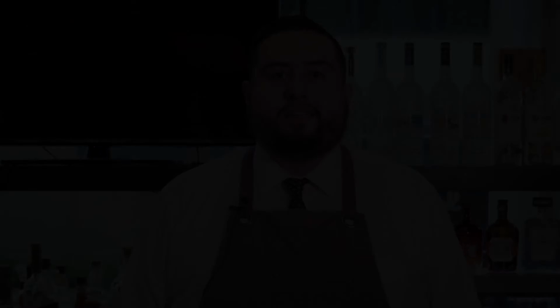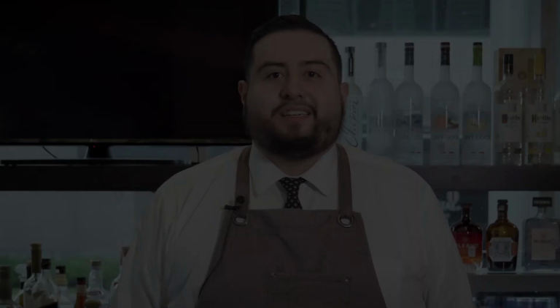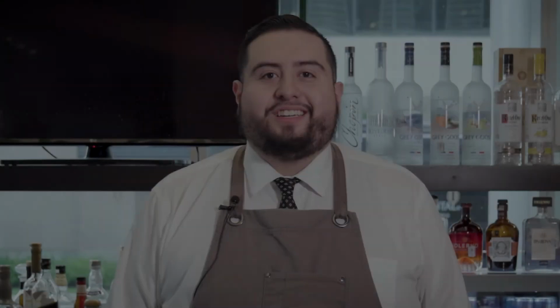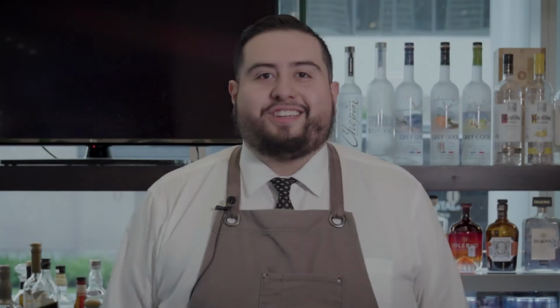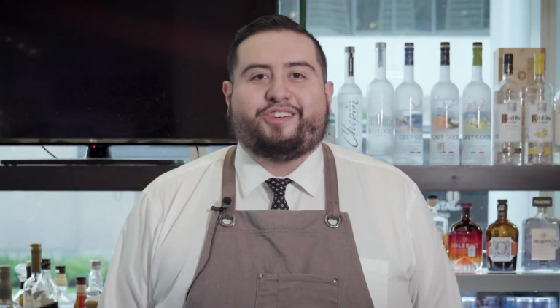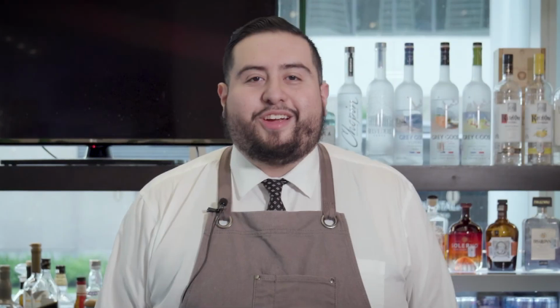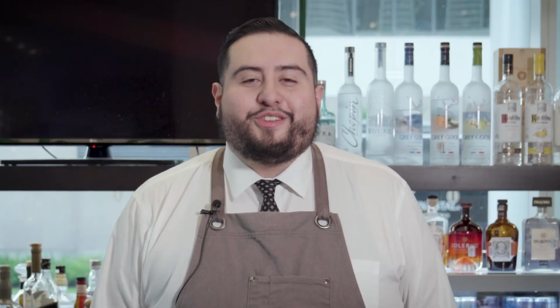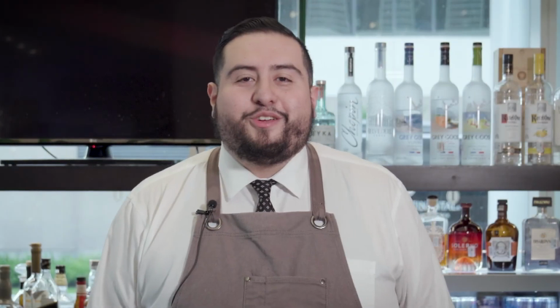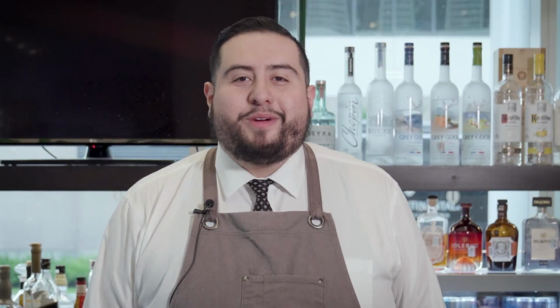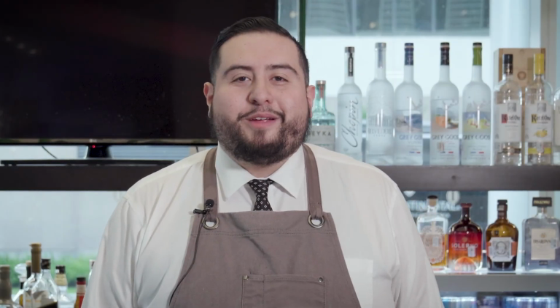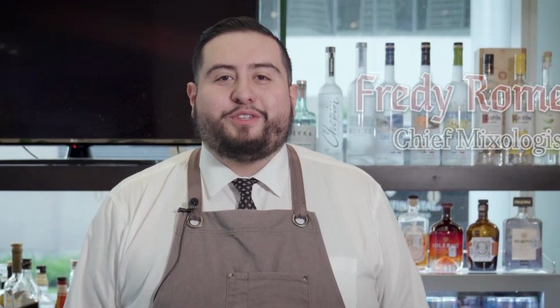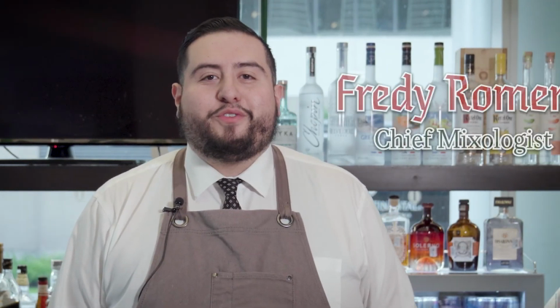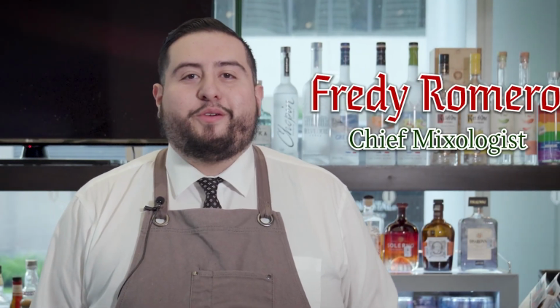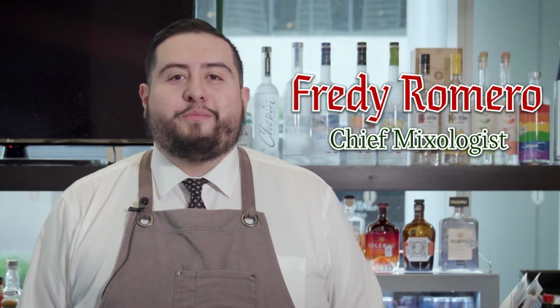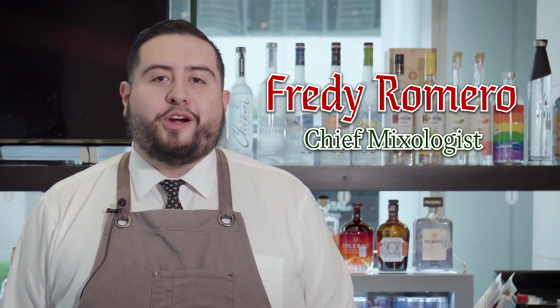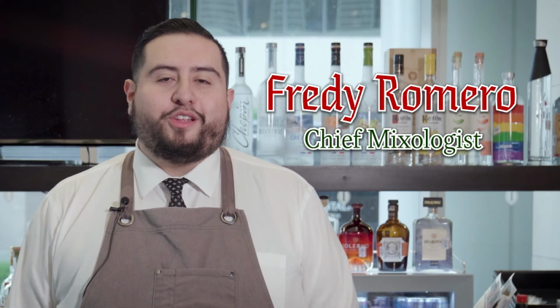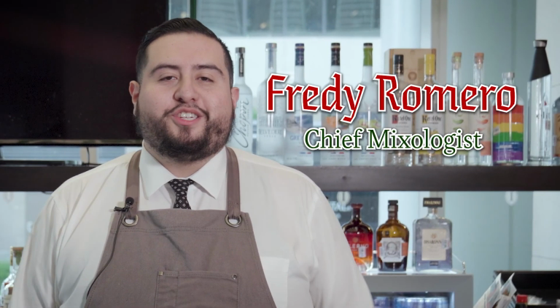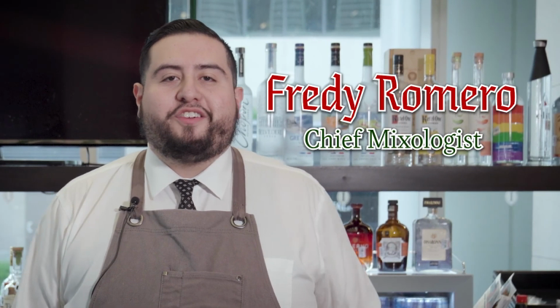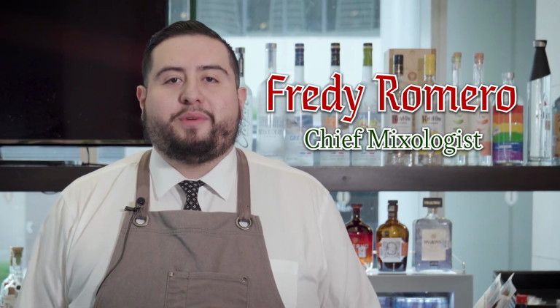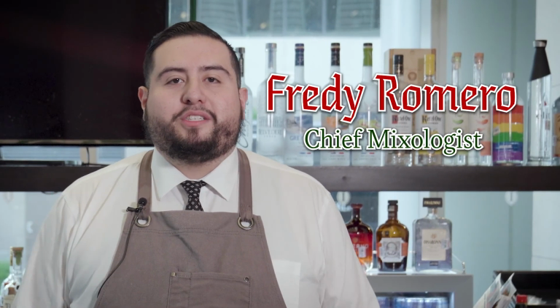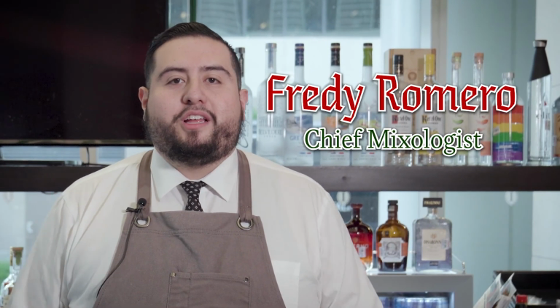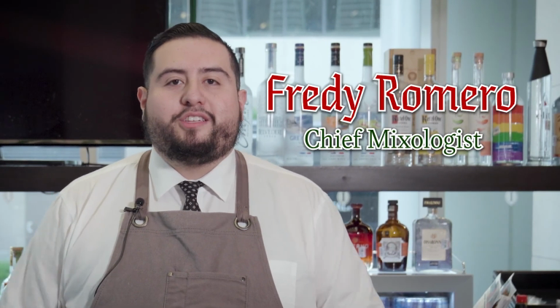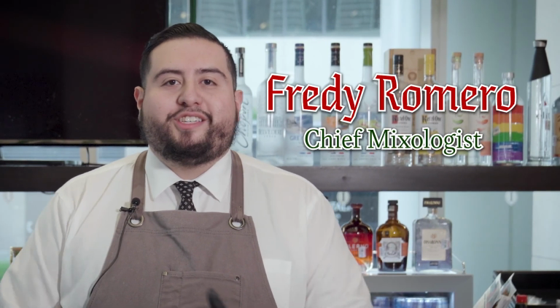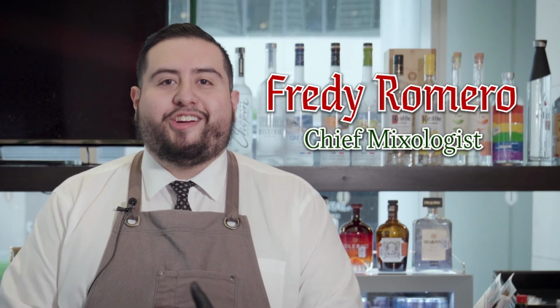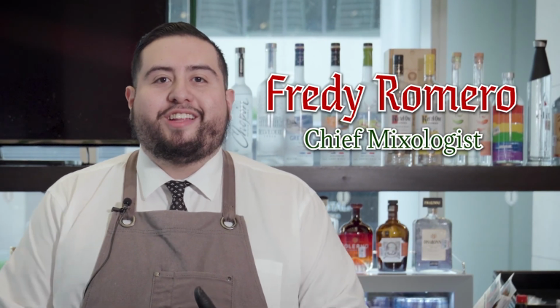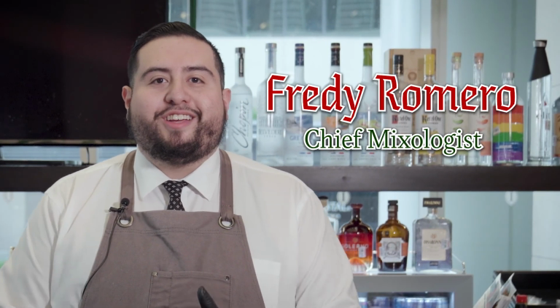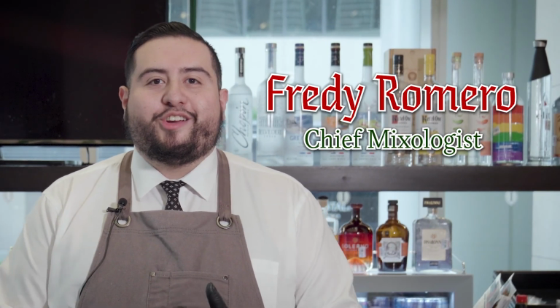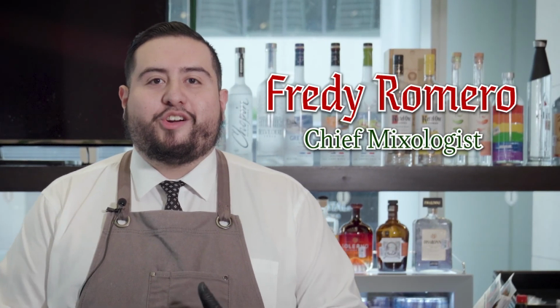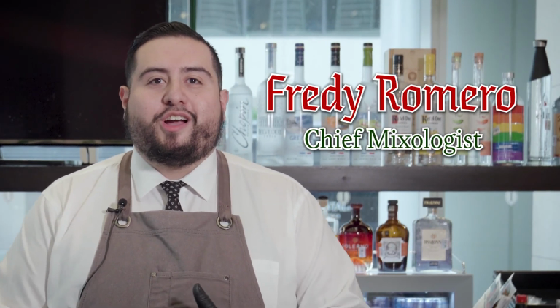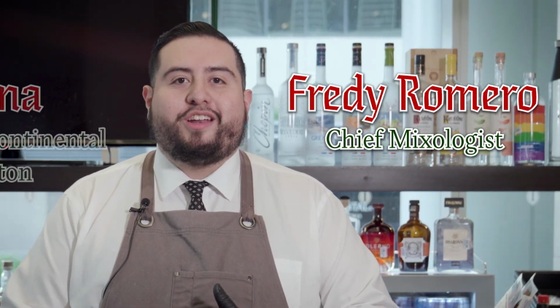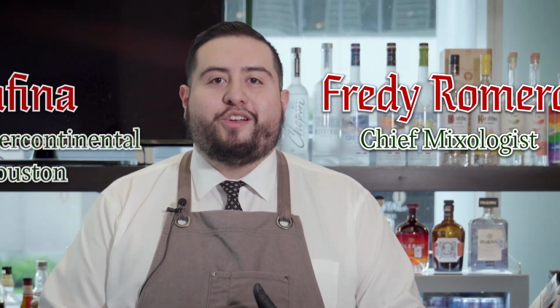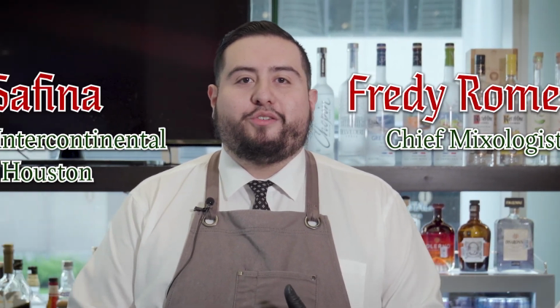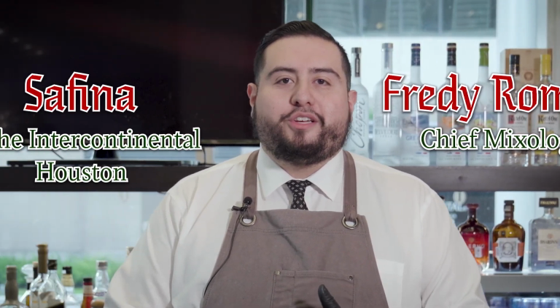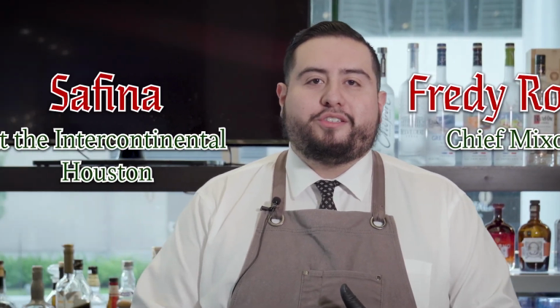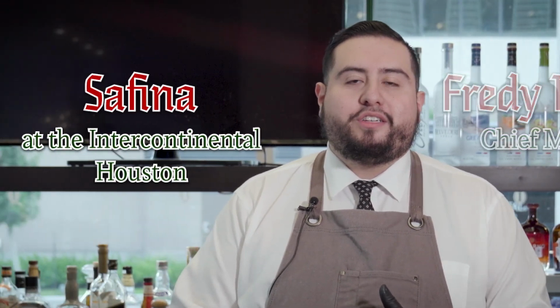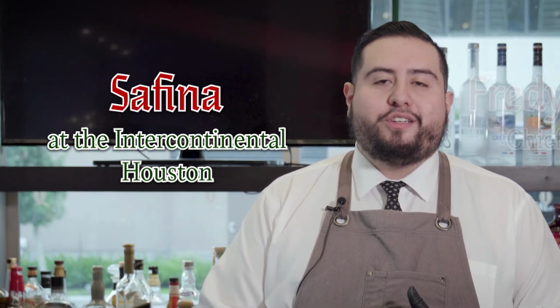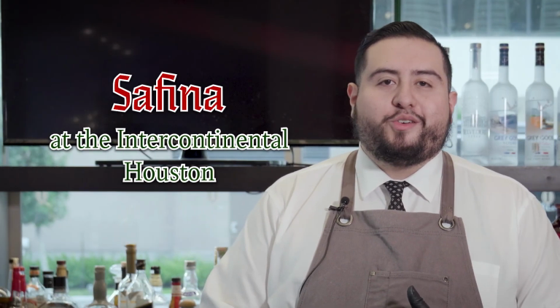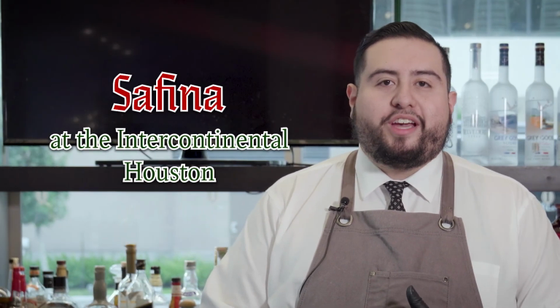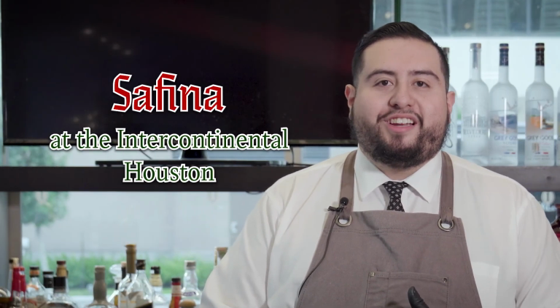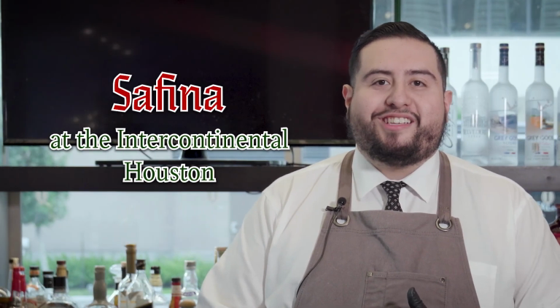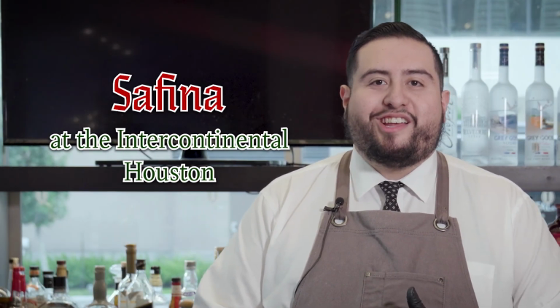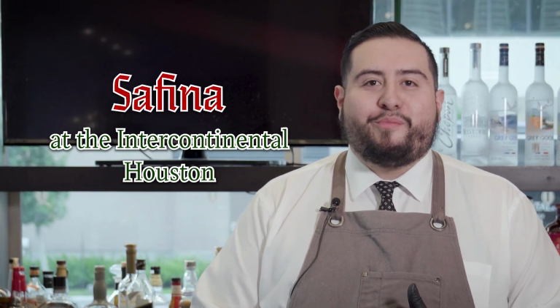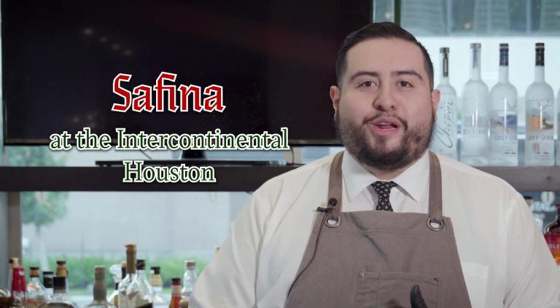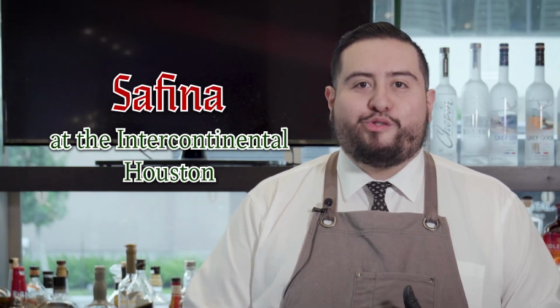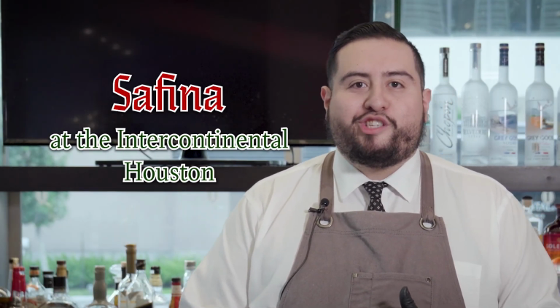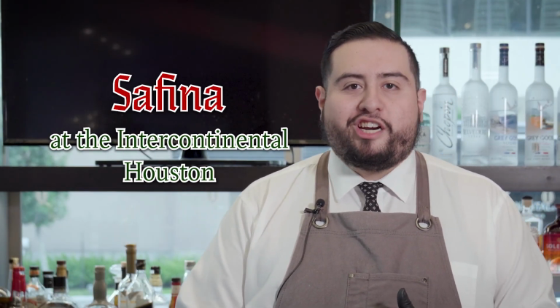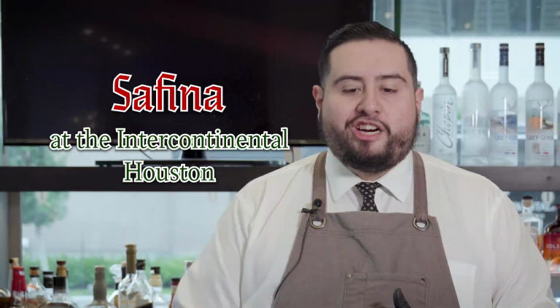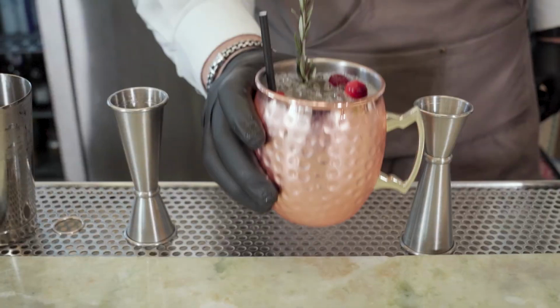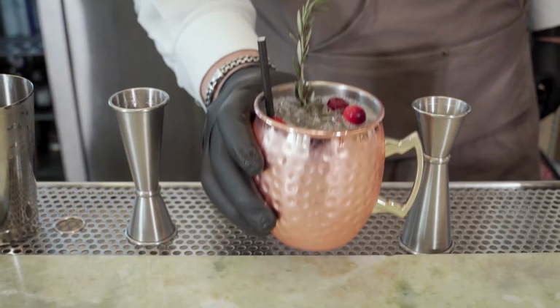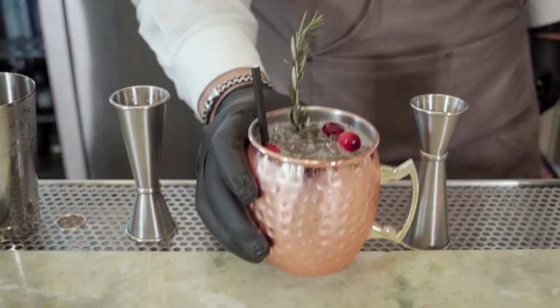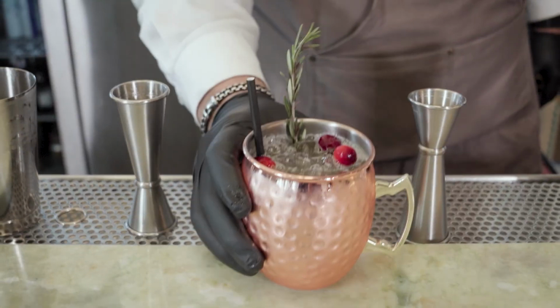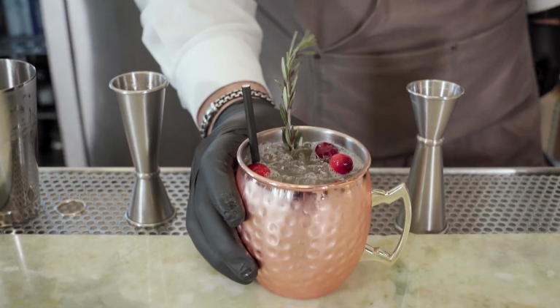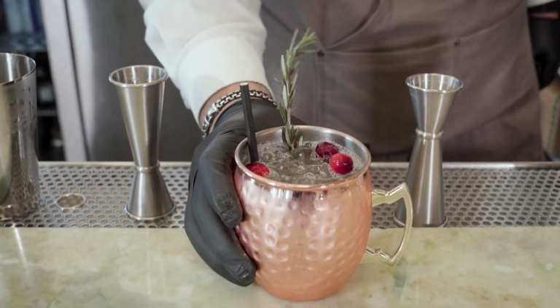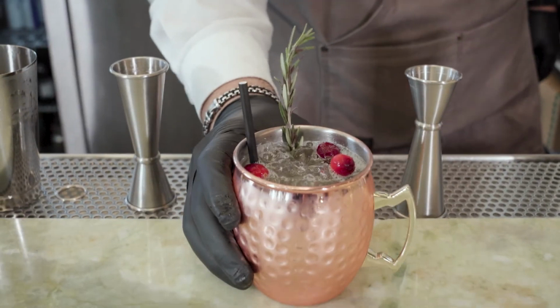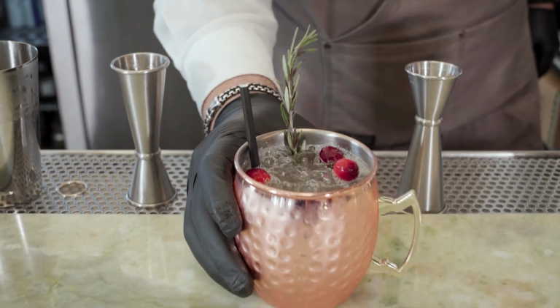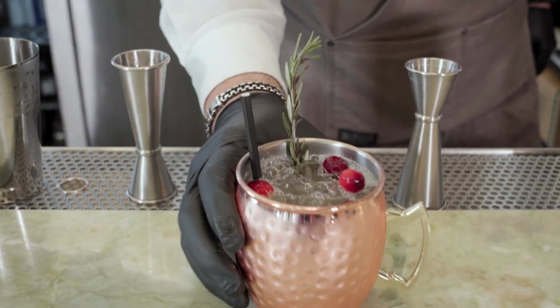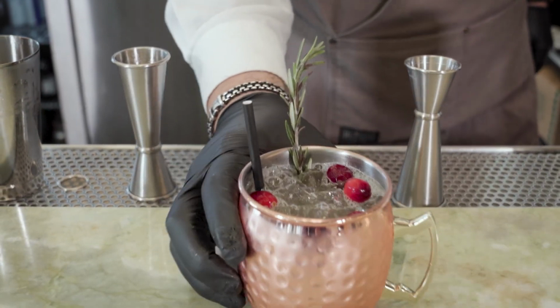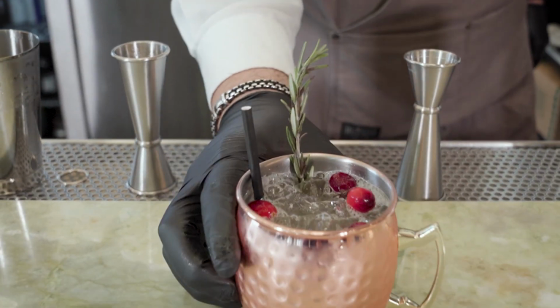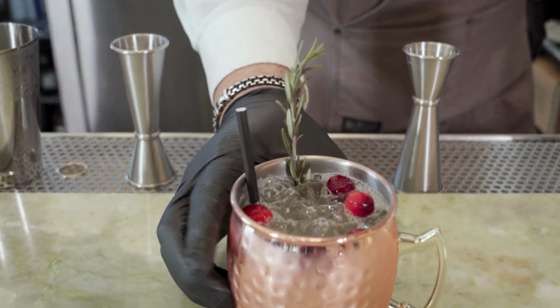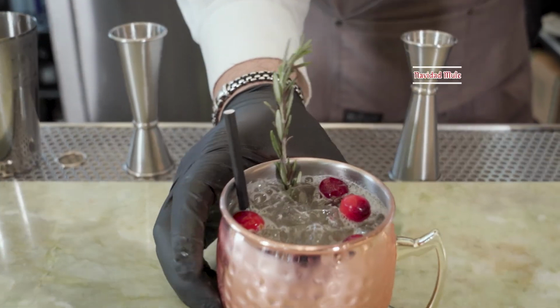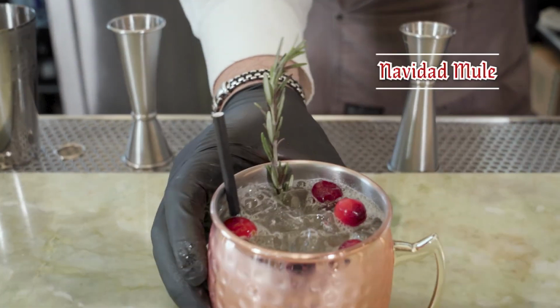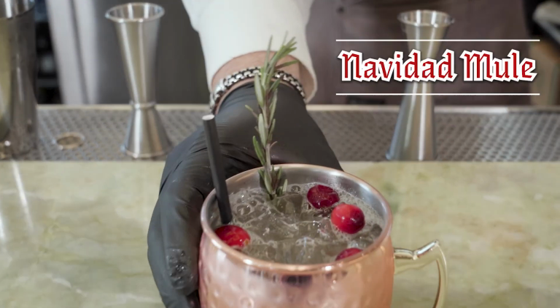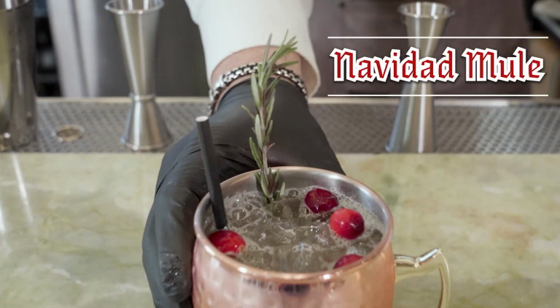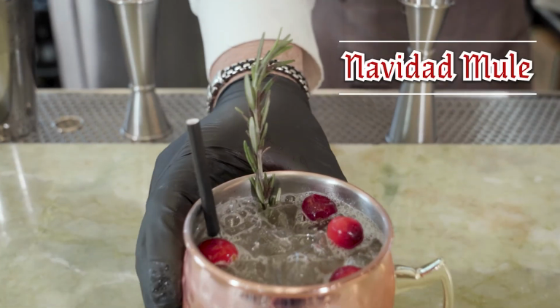Good afternoon, my name is Freddy Romero, the chief mixologist here at the Intercontinental Houston located inside the Medical Center. Today we're going to be doing the Navidad Mule.